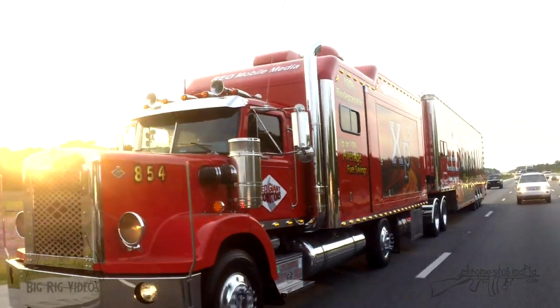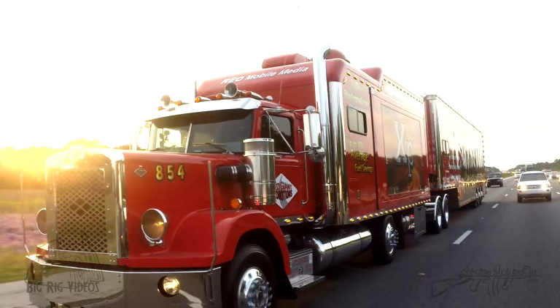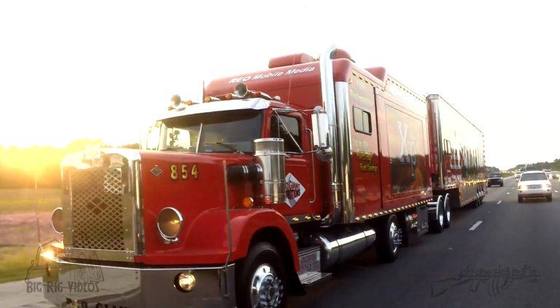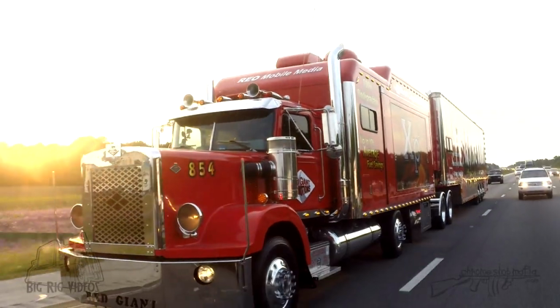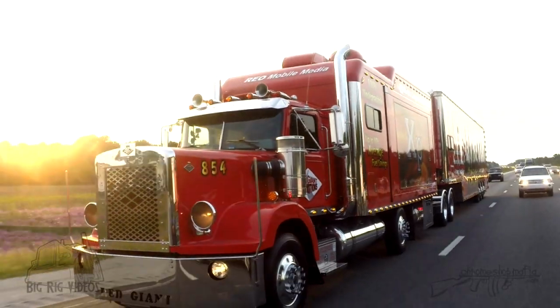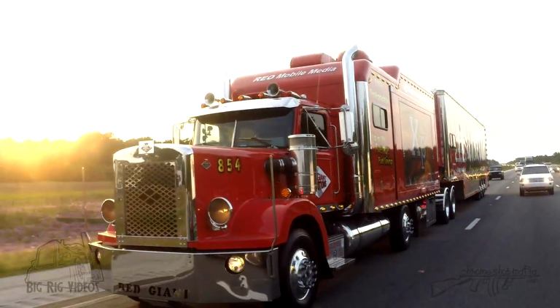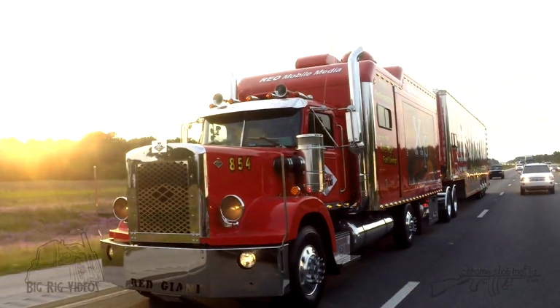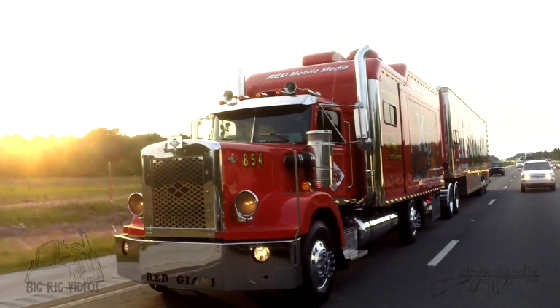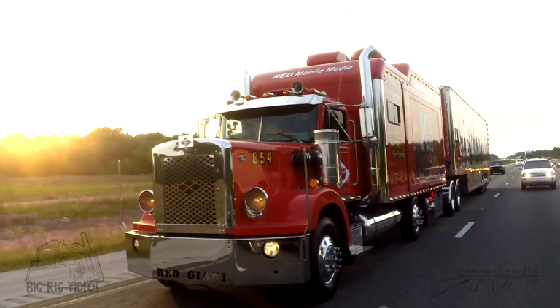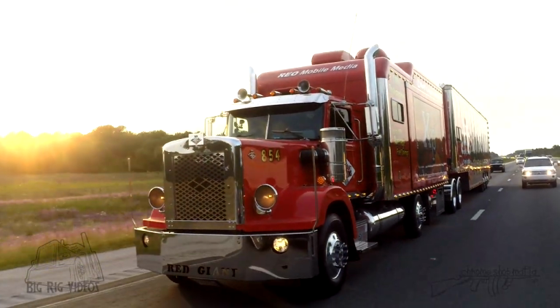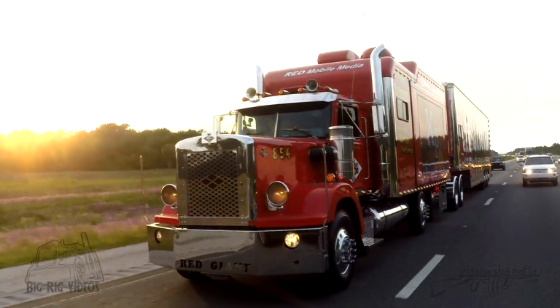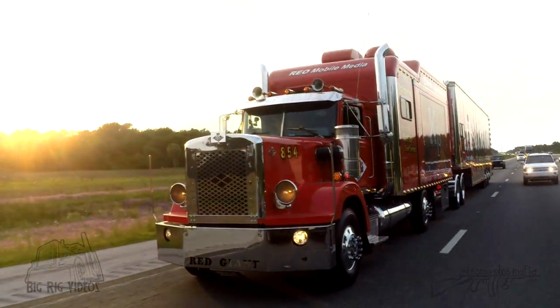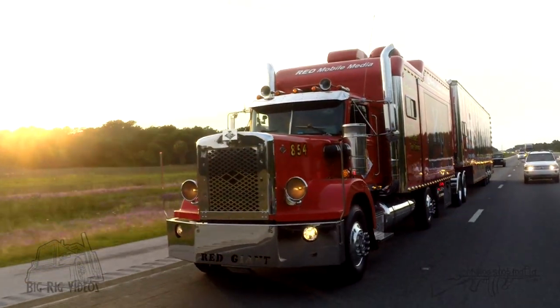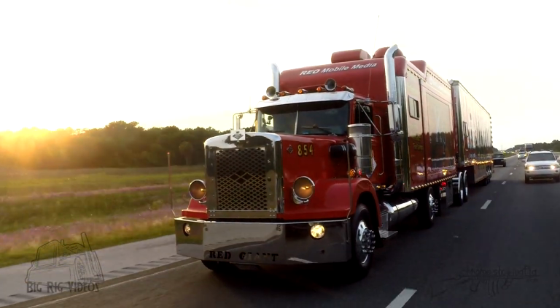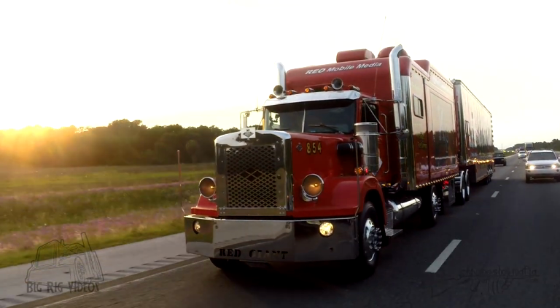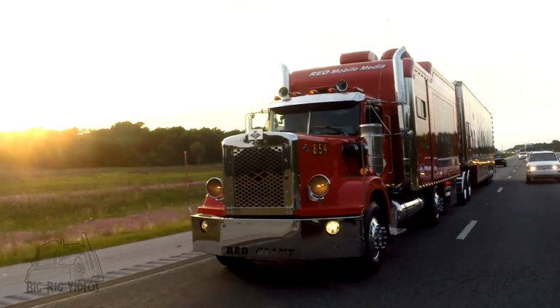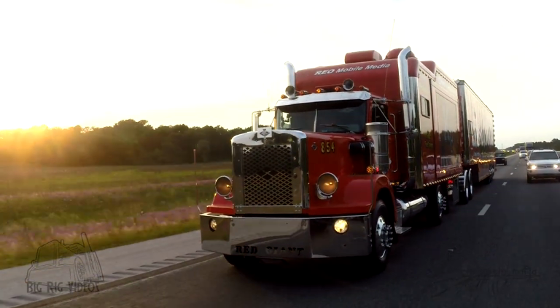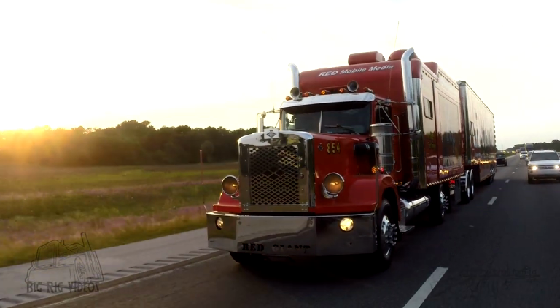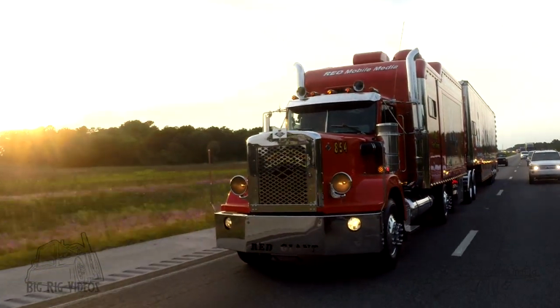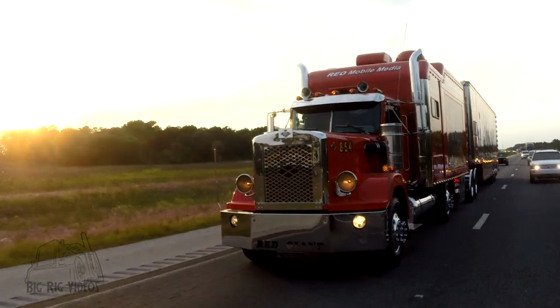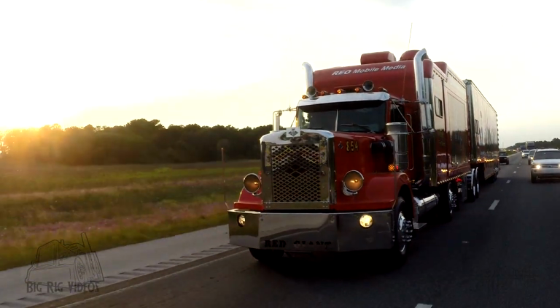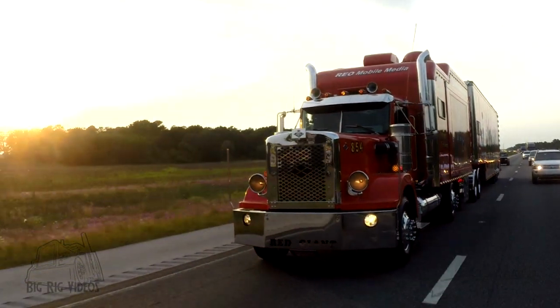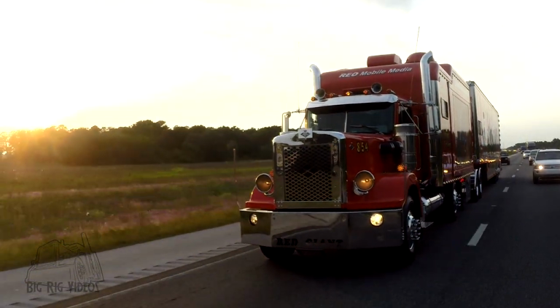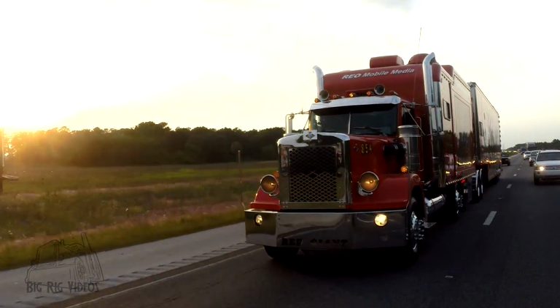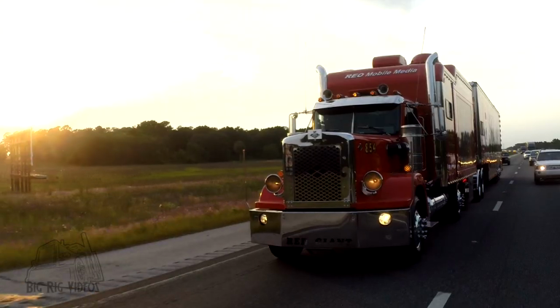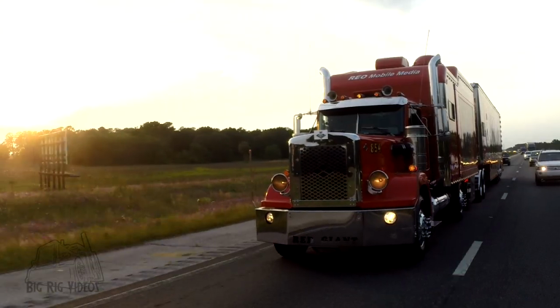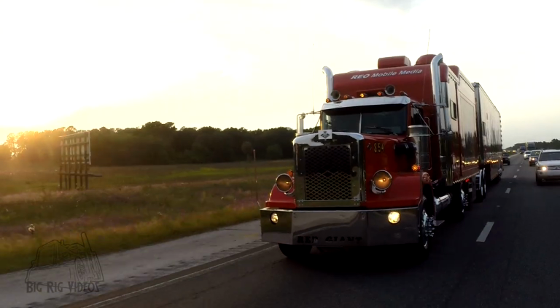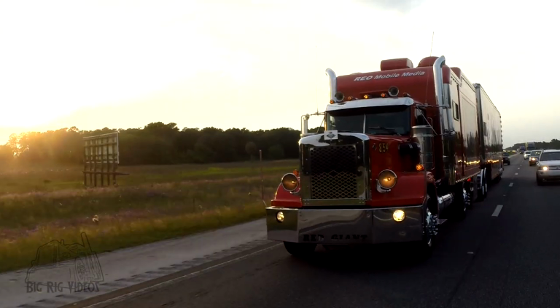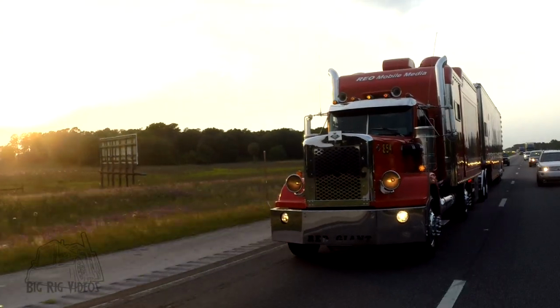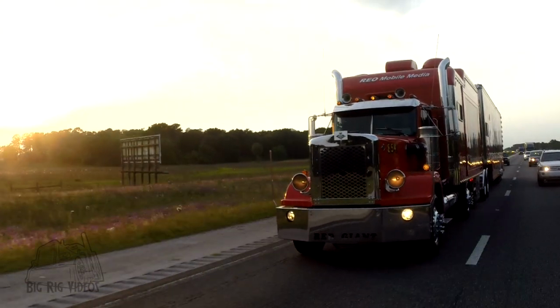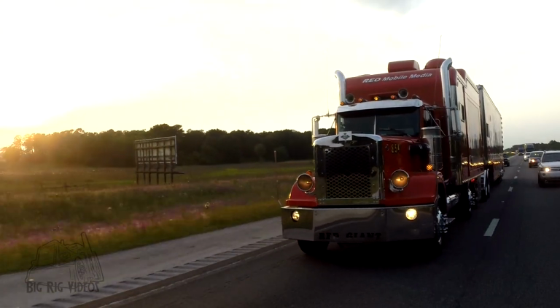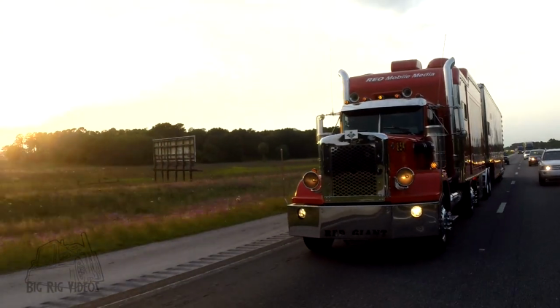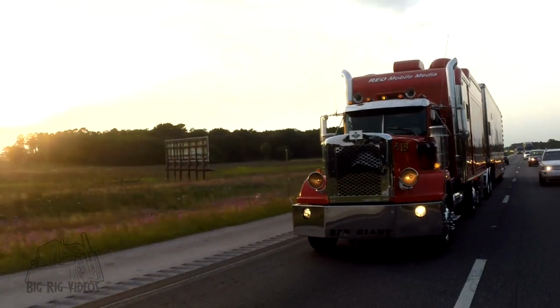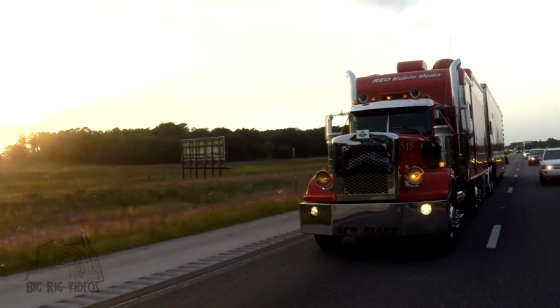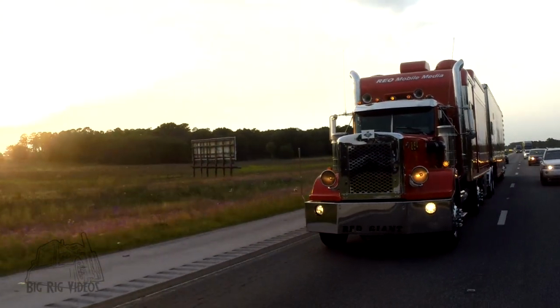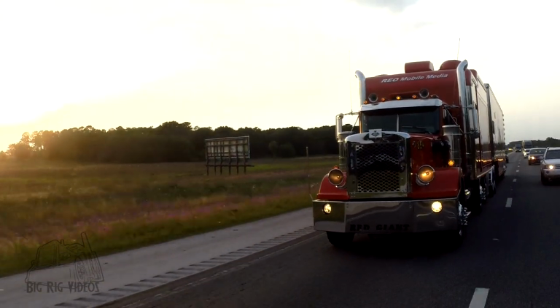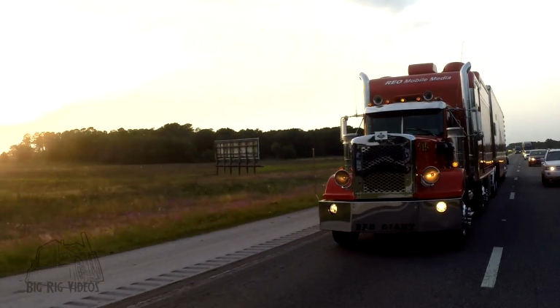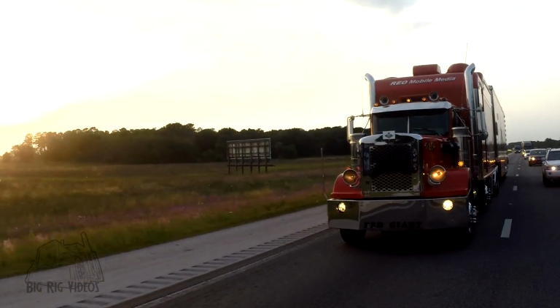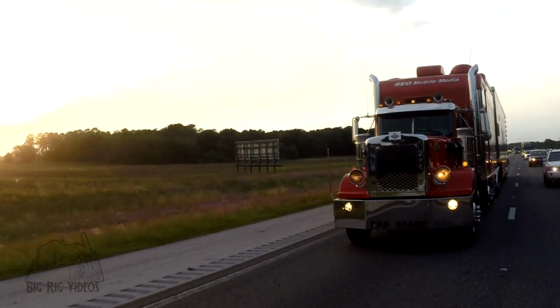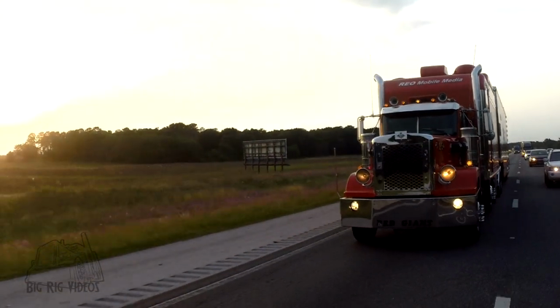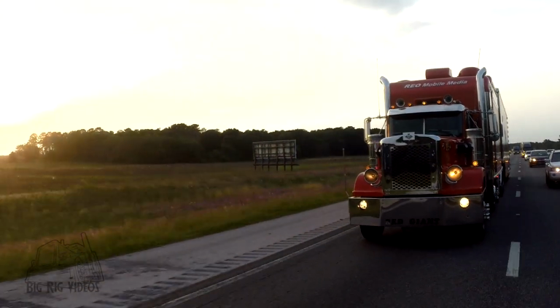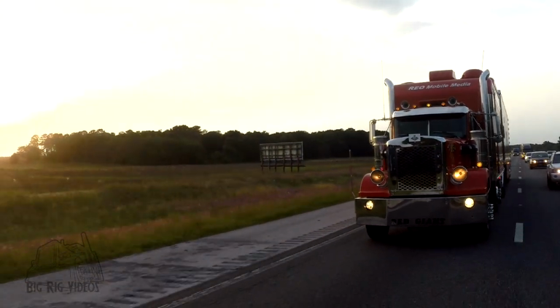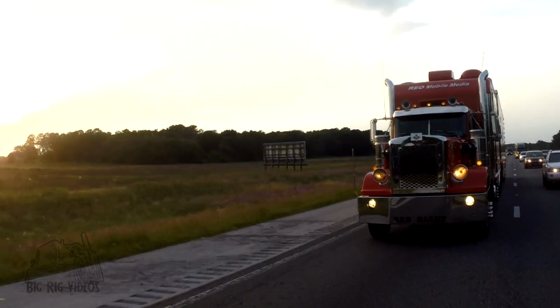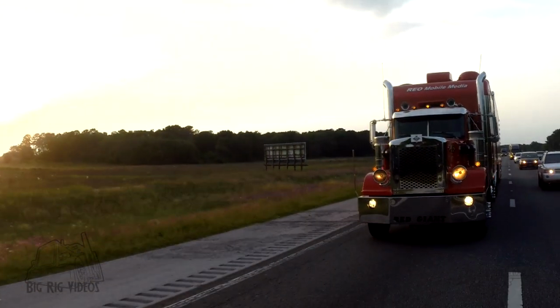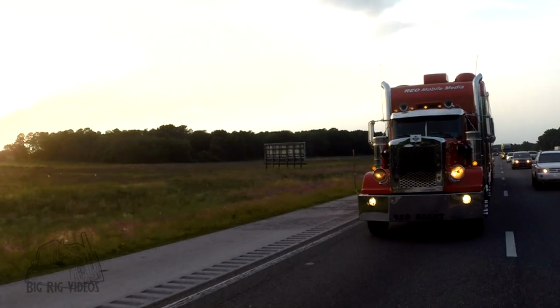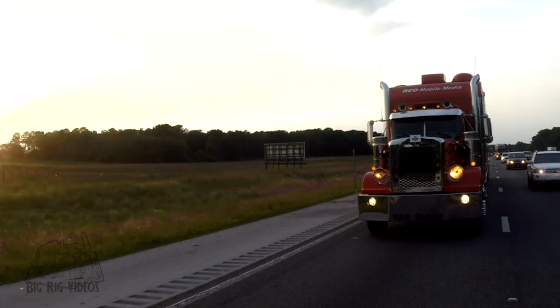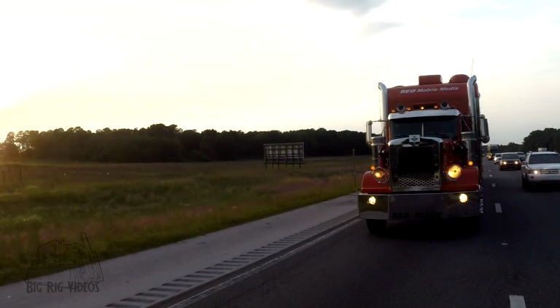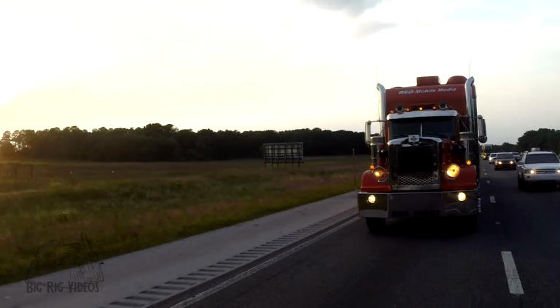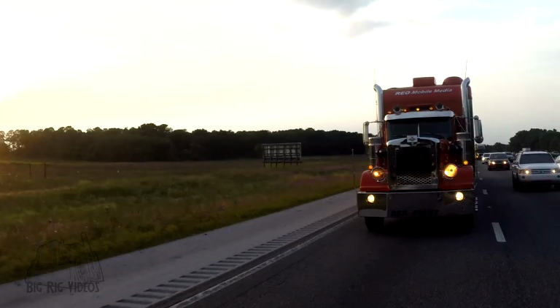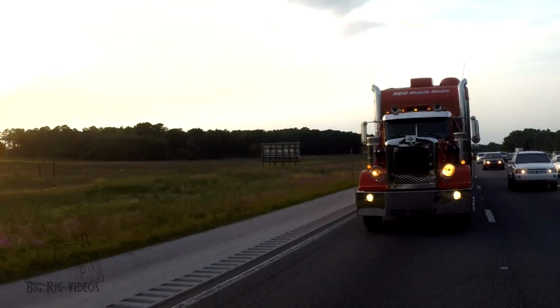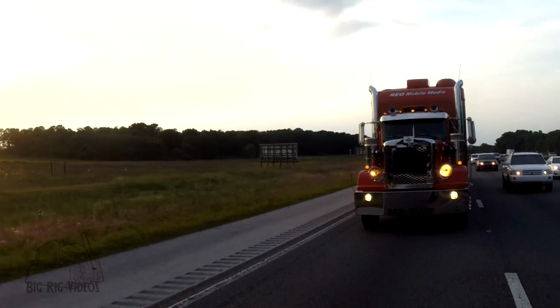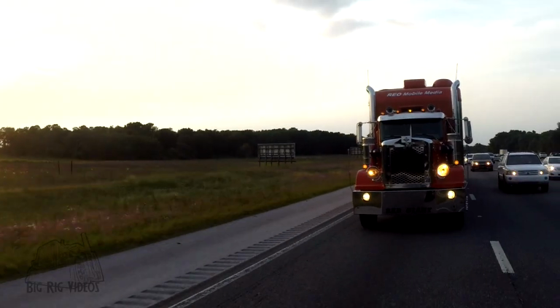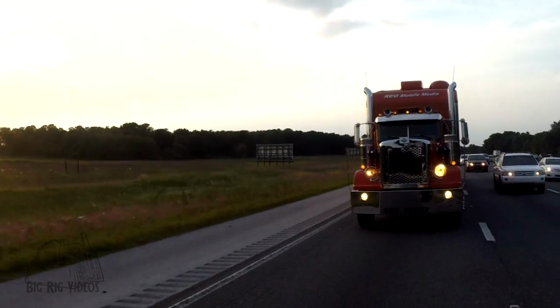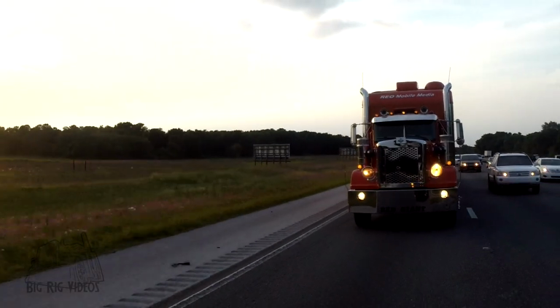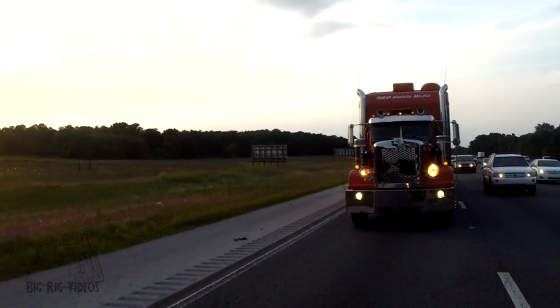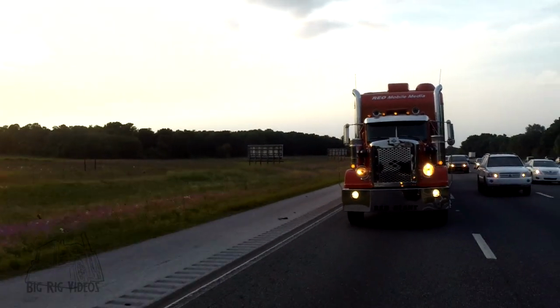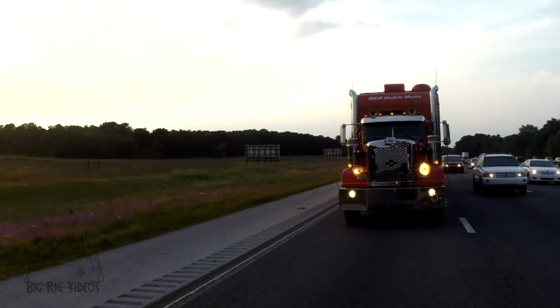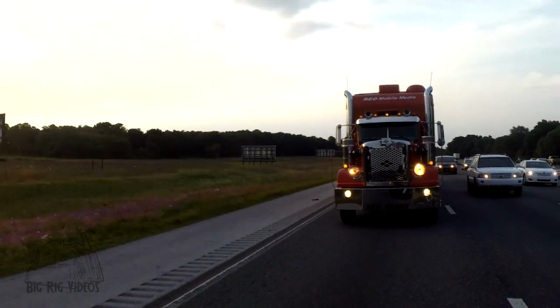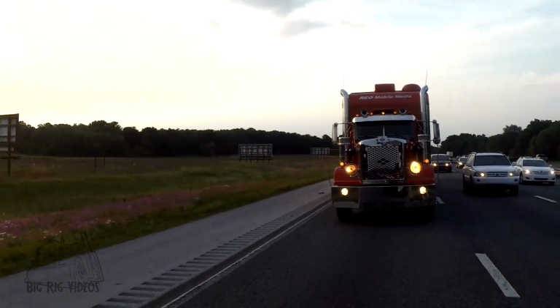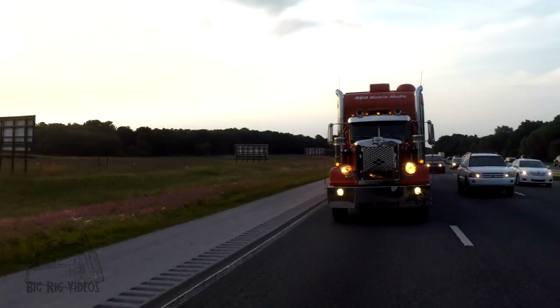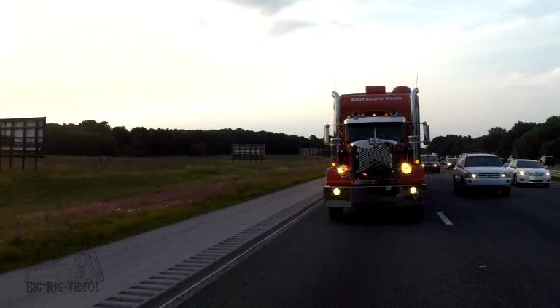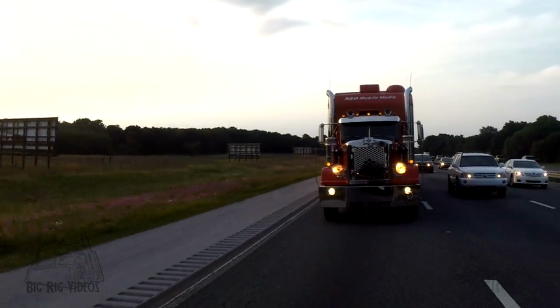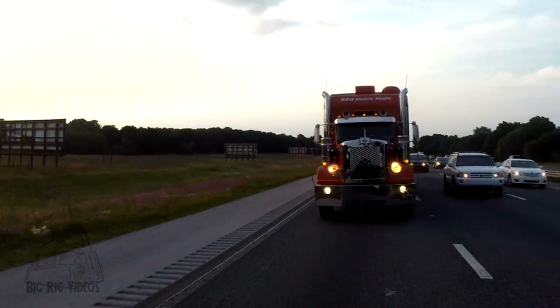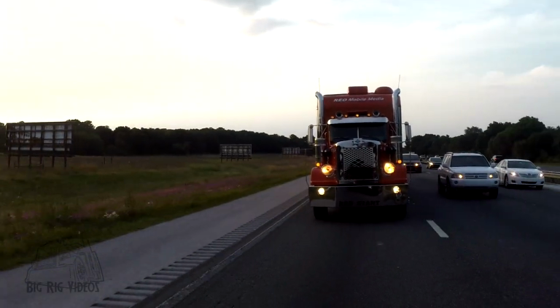Hey, you got it on there, Red Giant? Yeah, go ahead. Well, that's a mighty long rig you're running there, what are you up to?